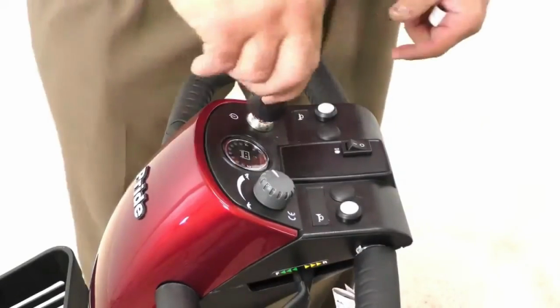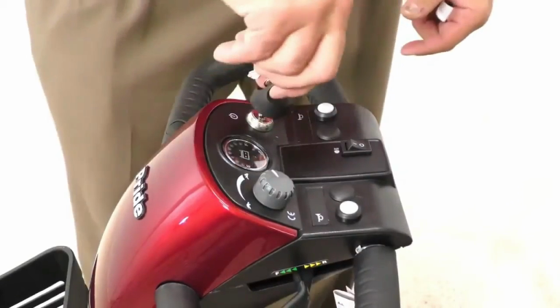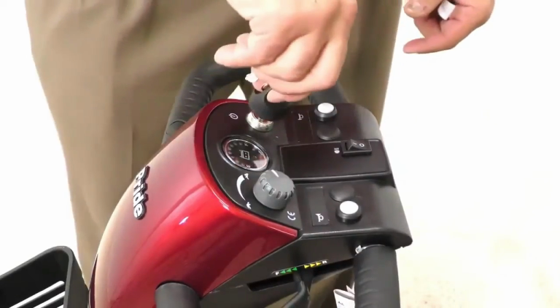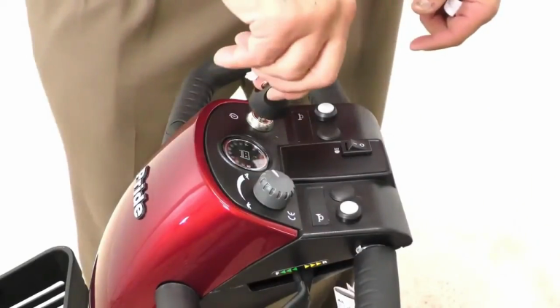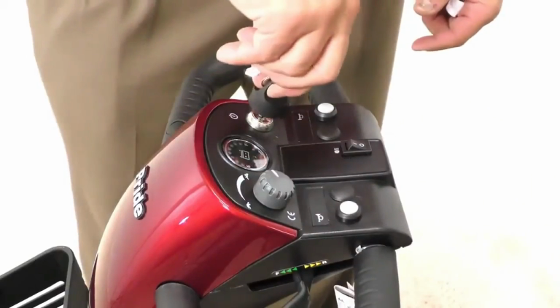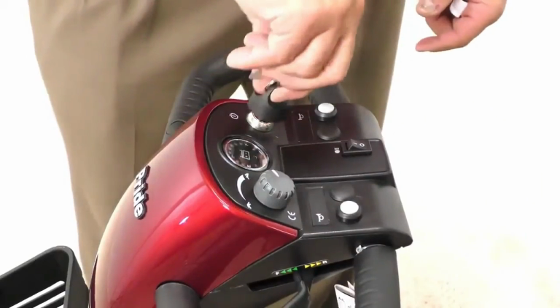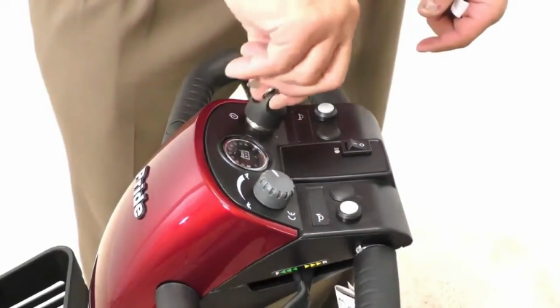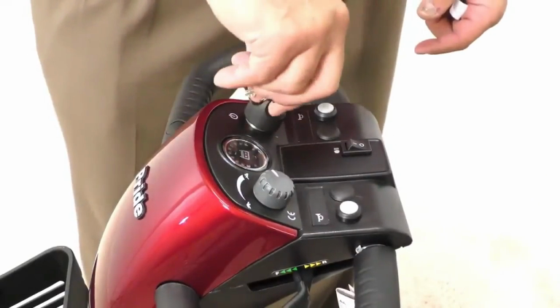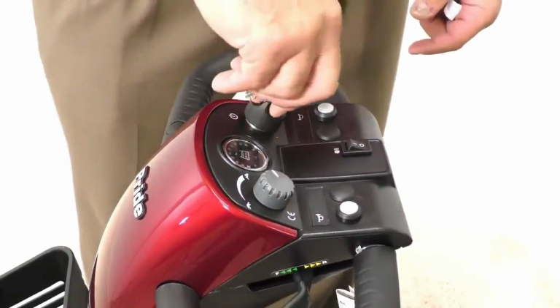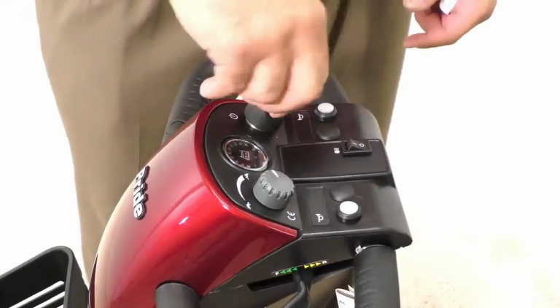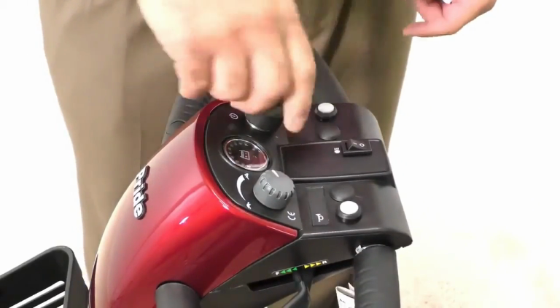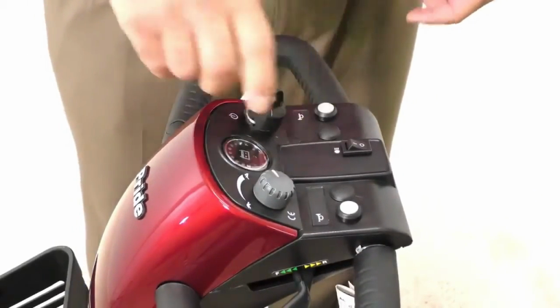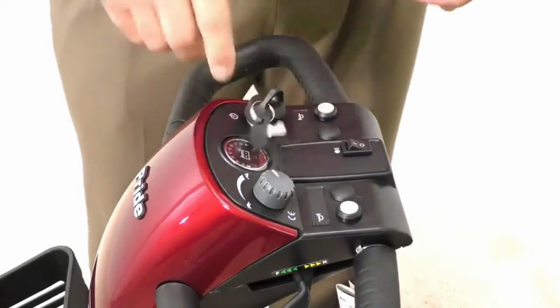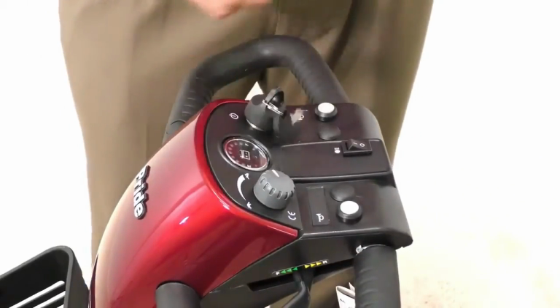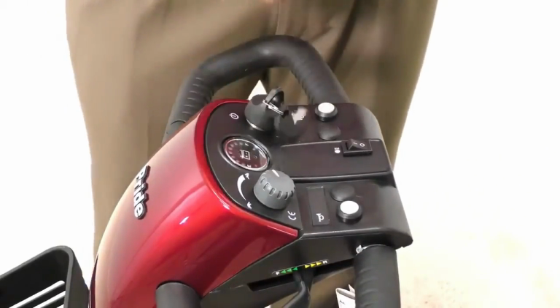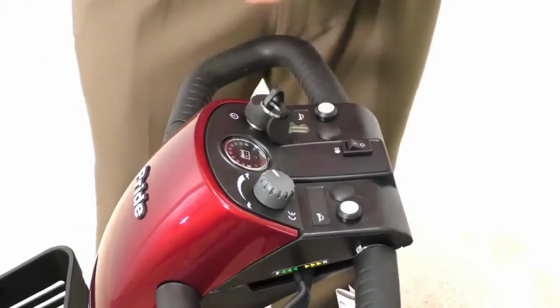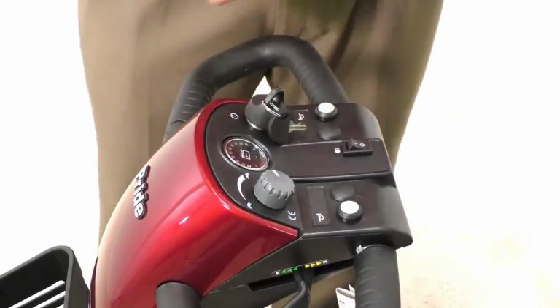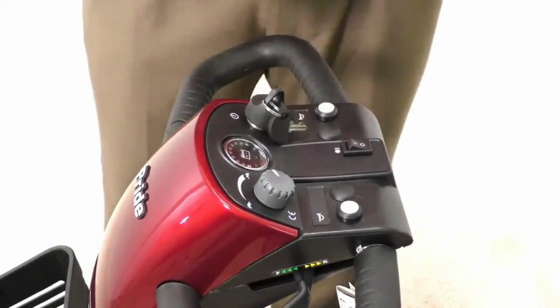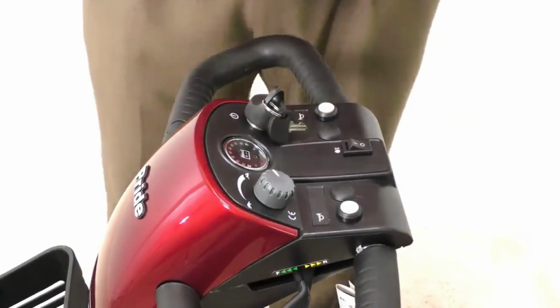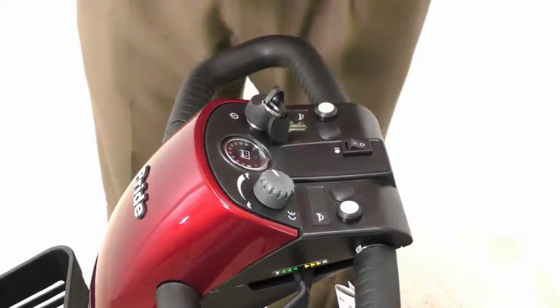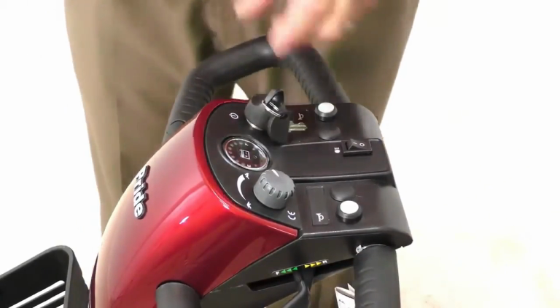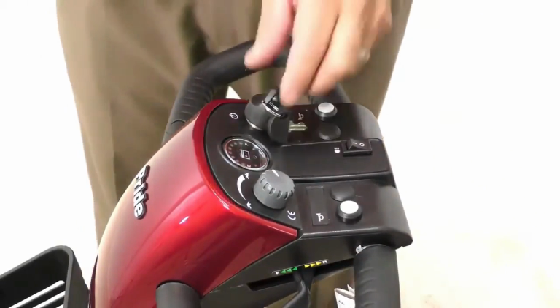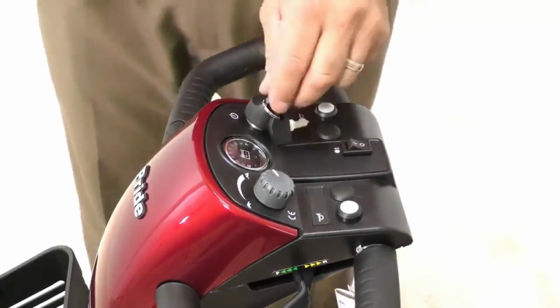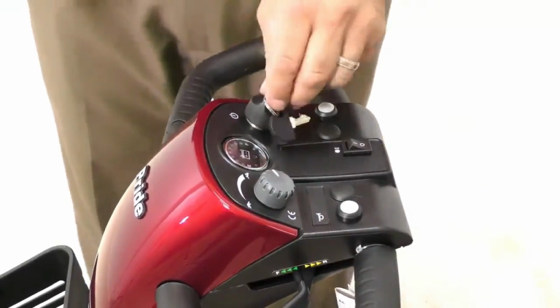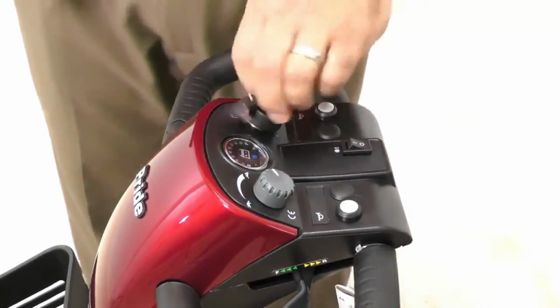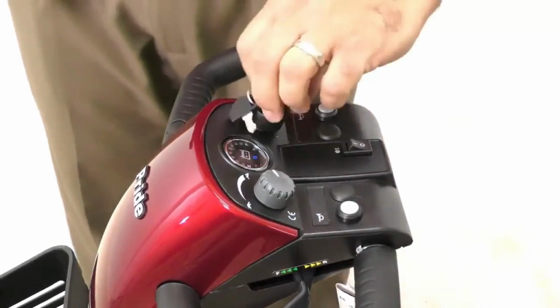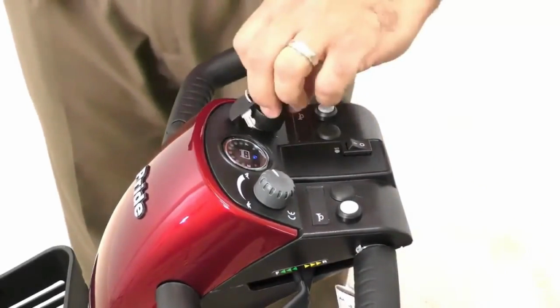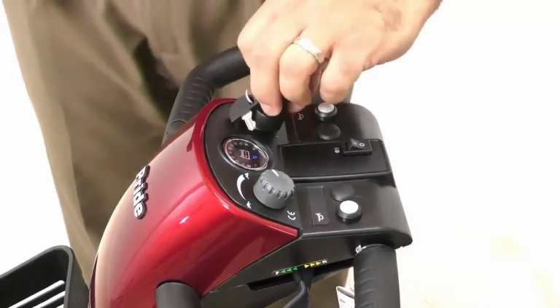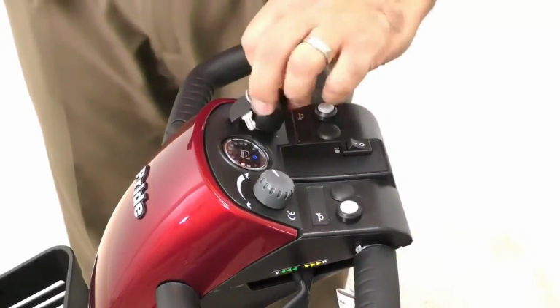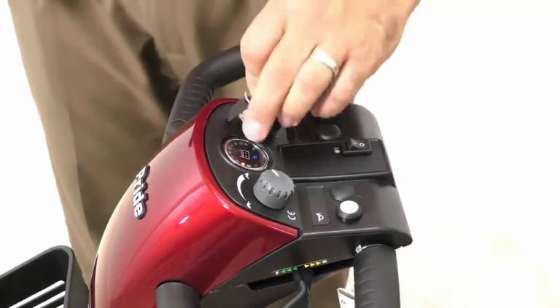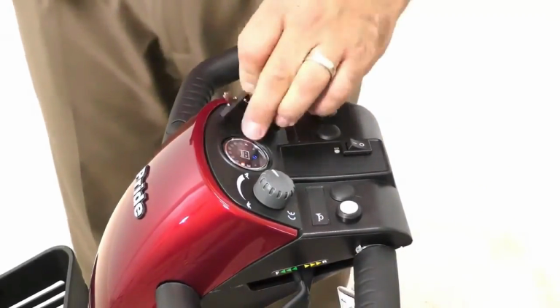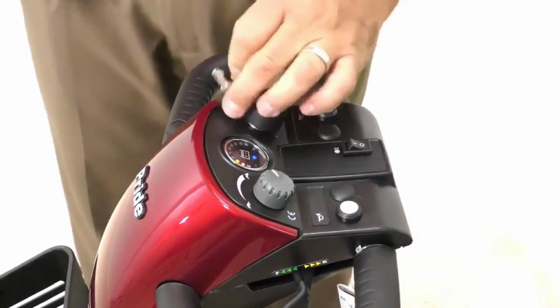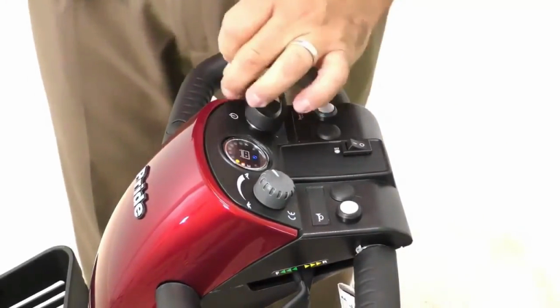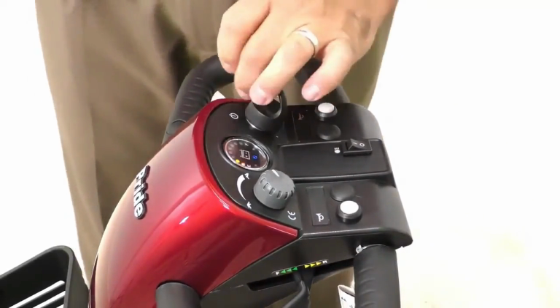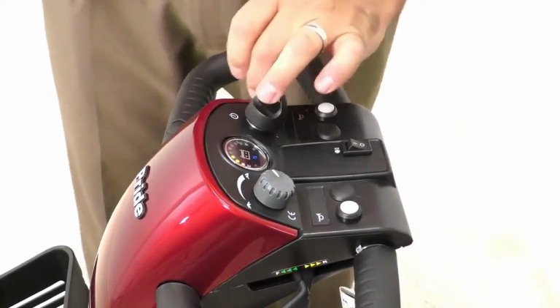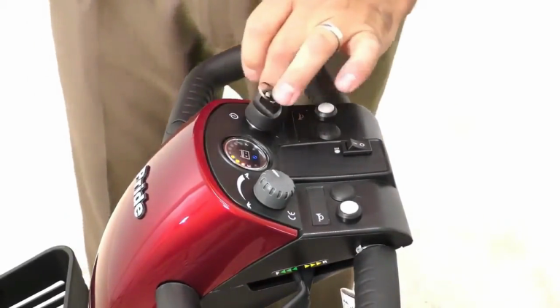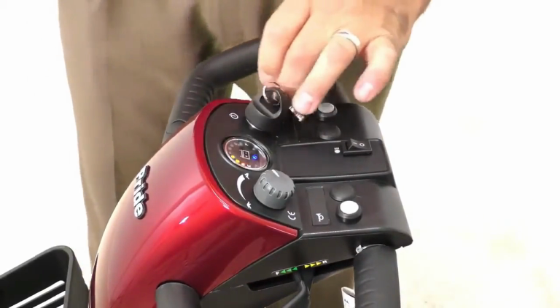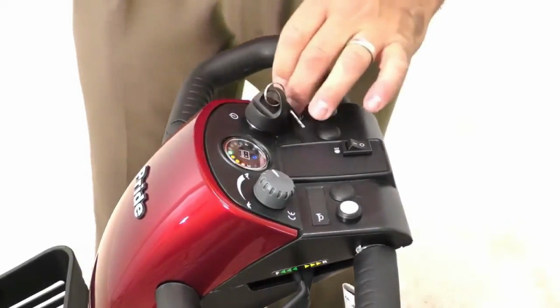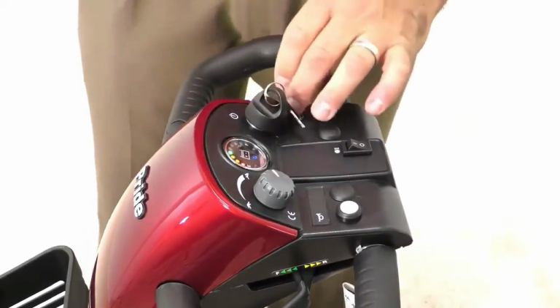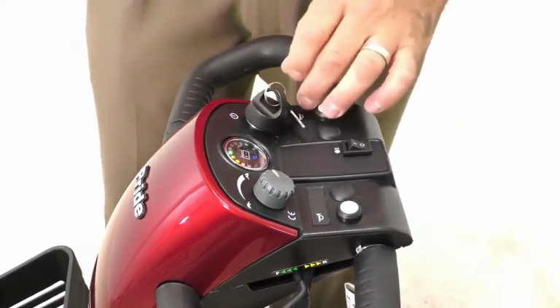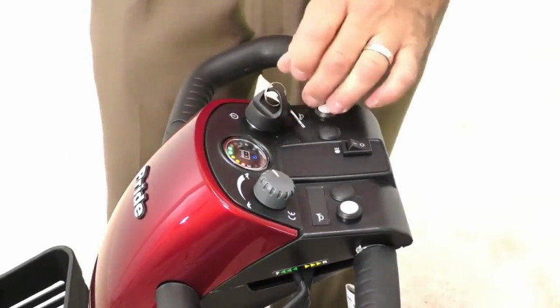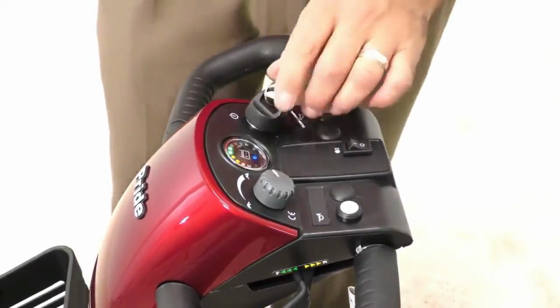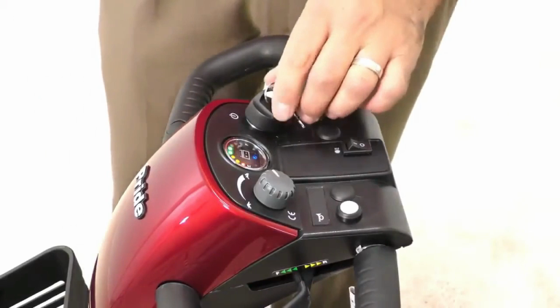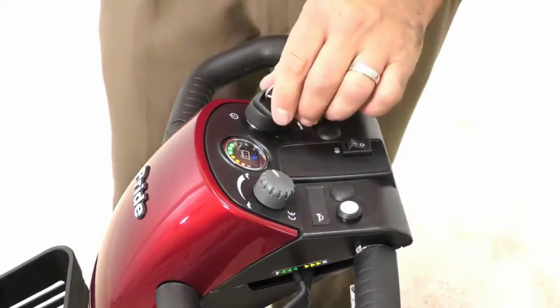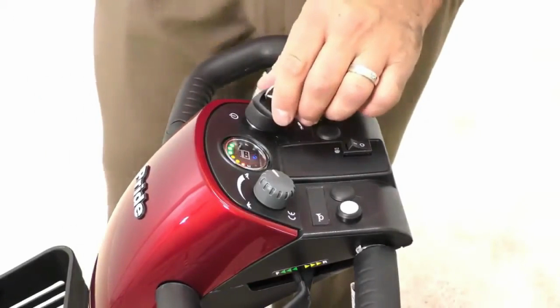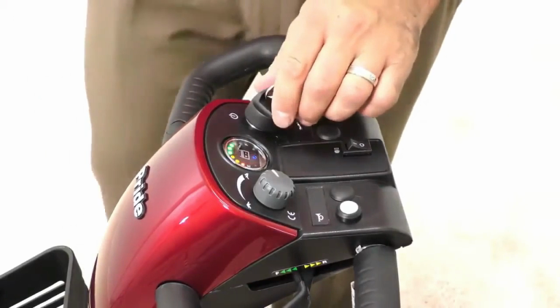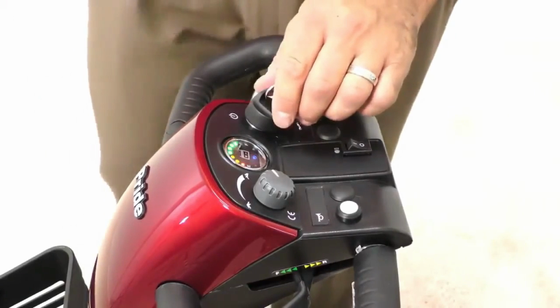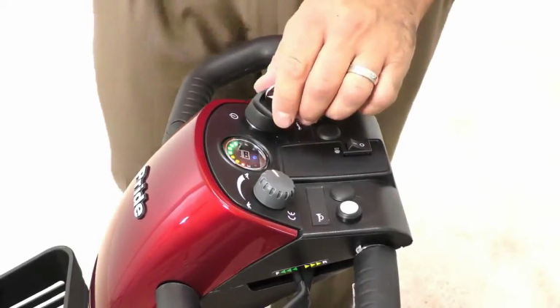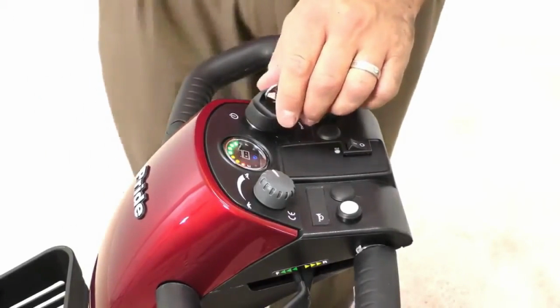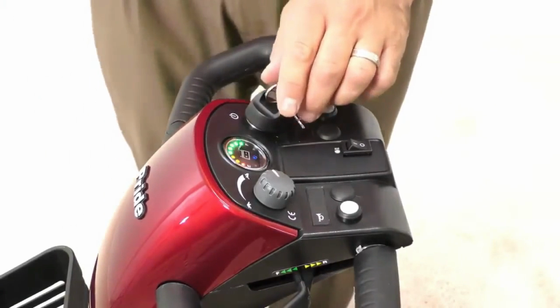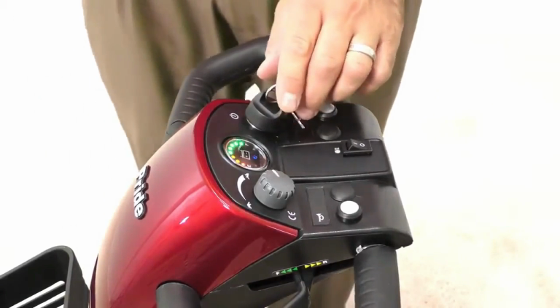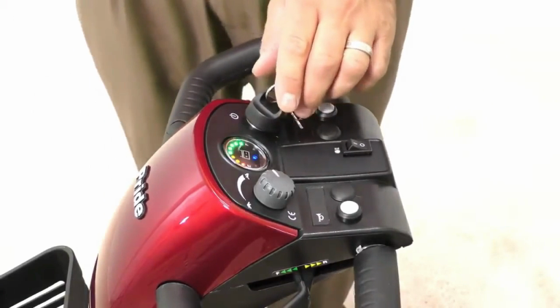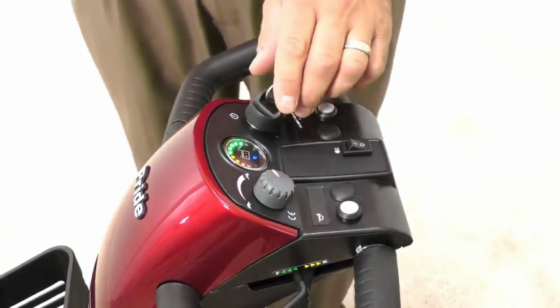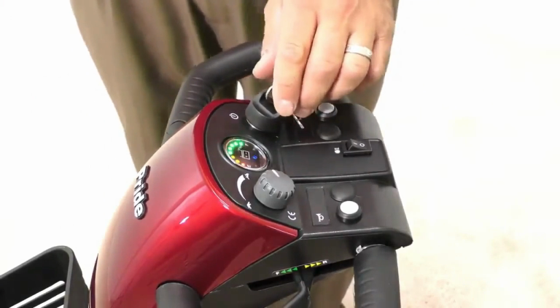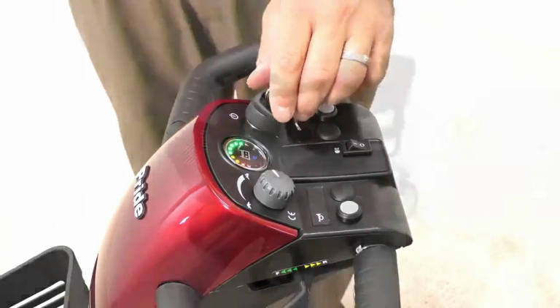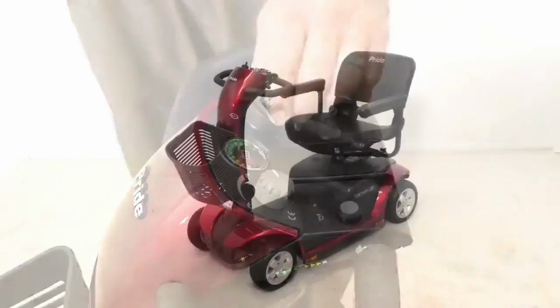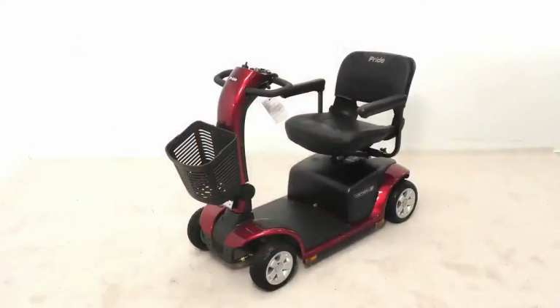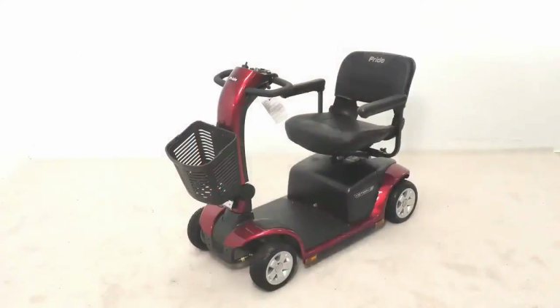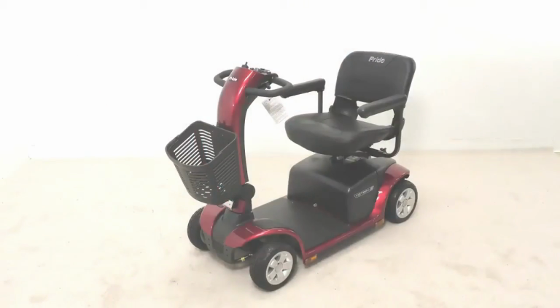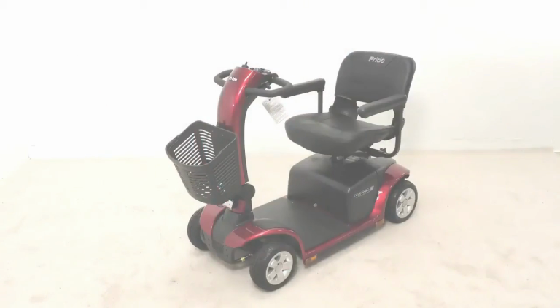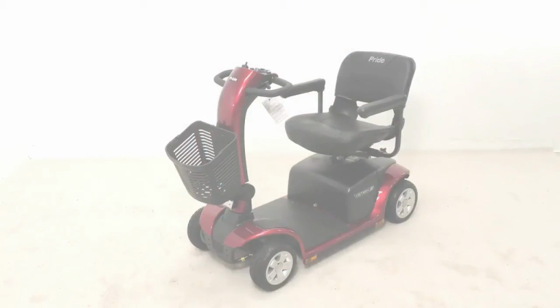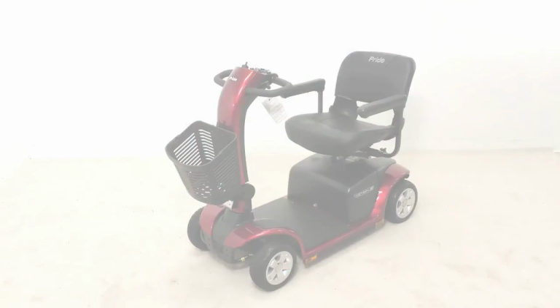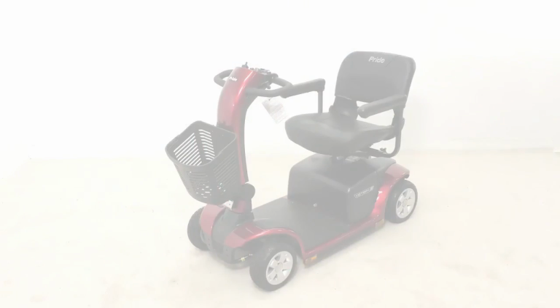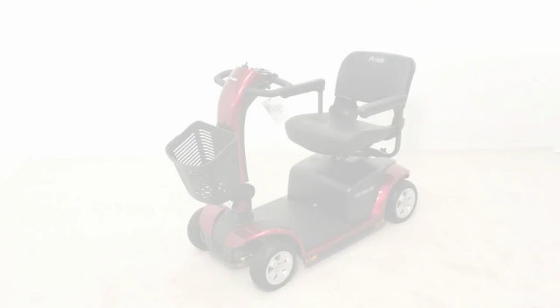Turn on and test the unit to assure that it works properly, including the front light. Your Victory scooter is now complete.